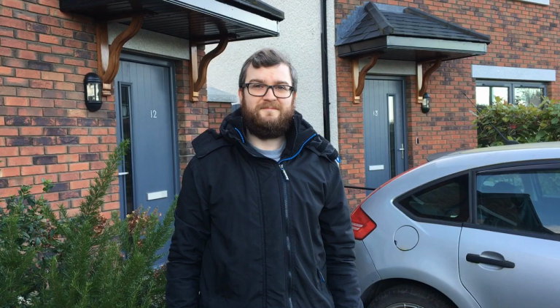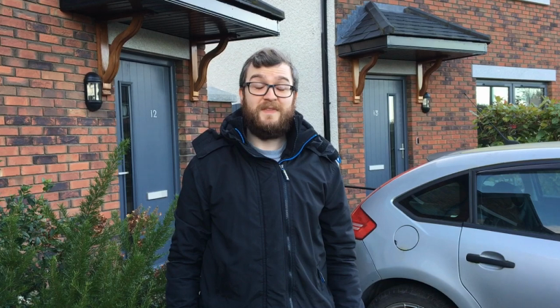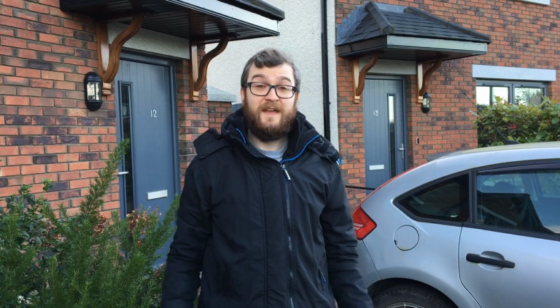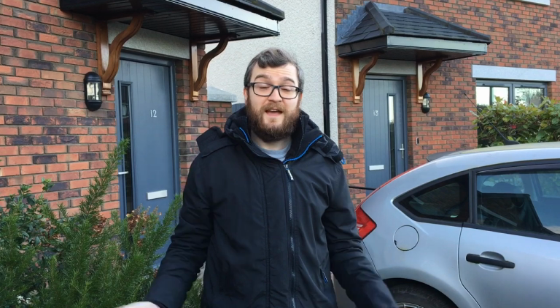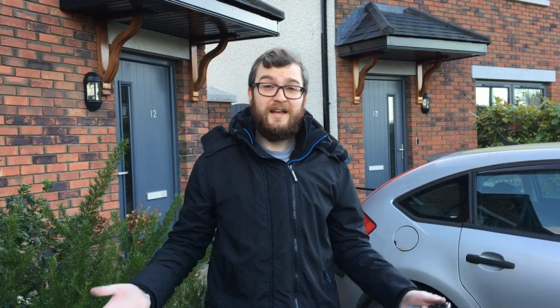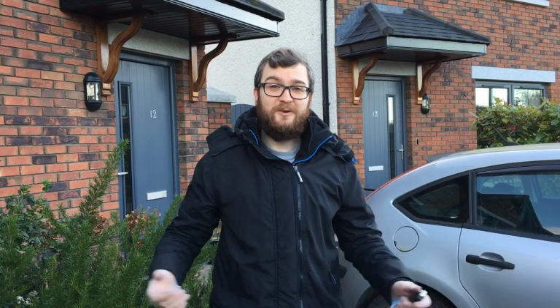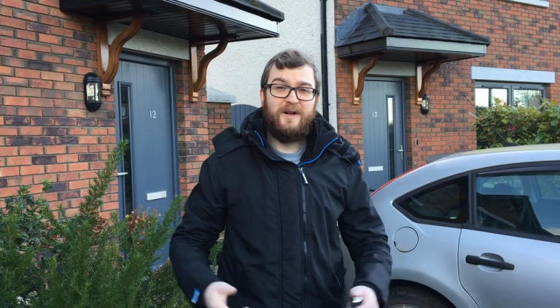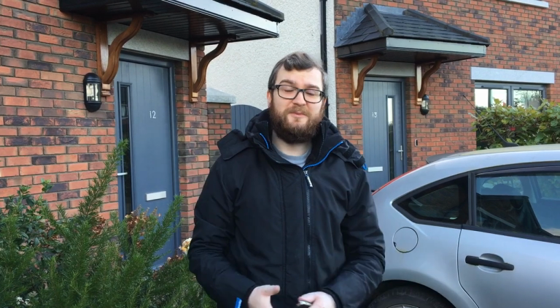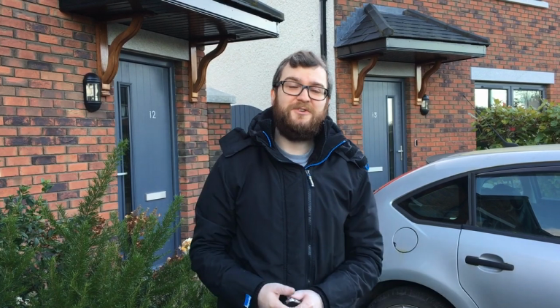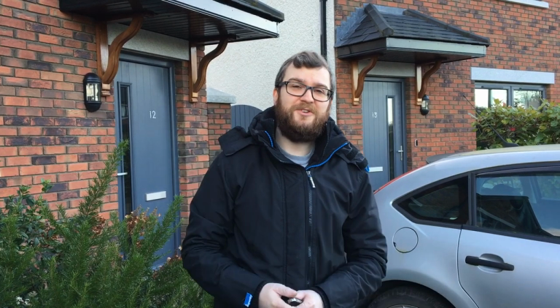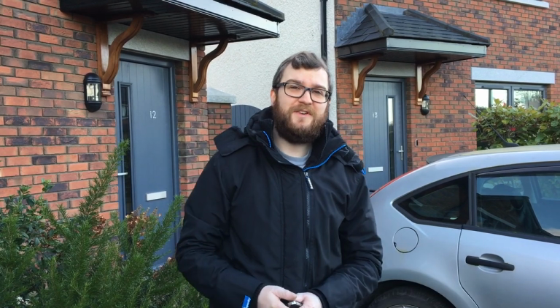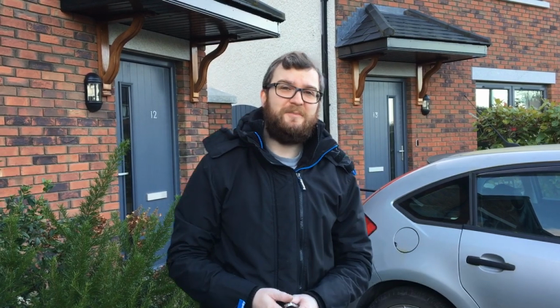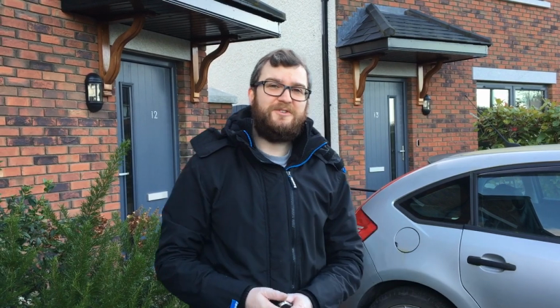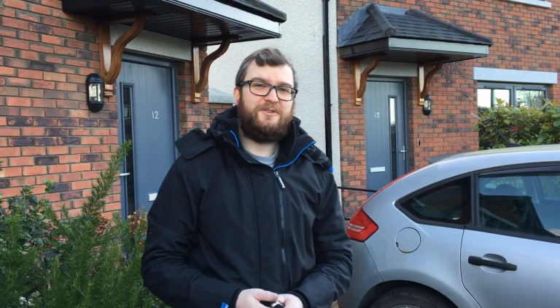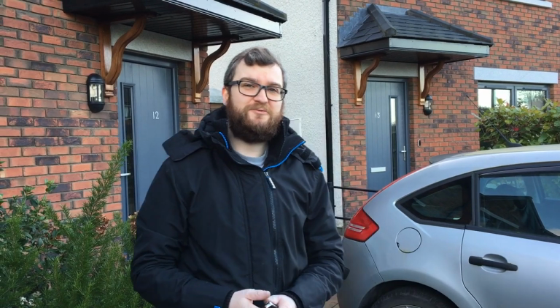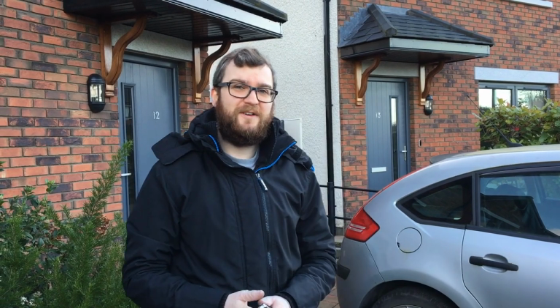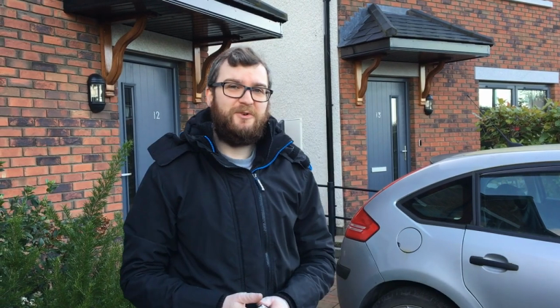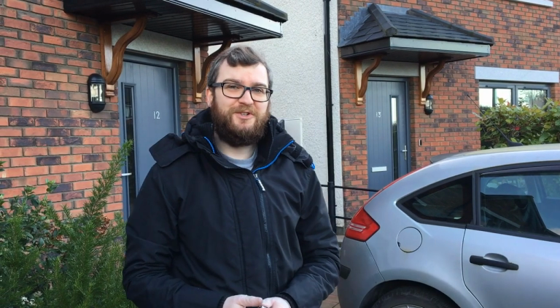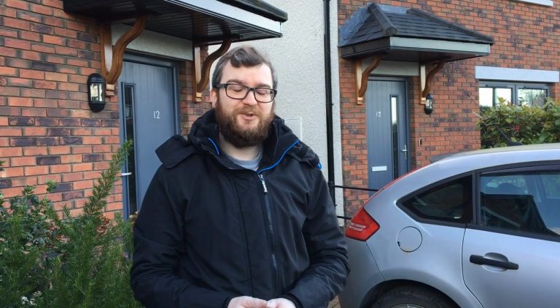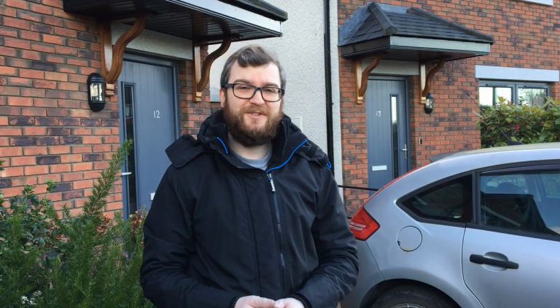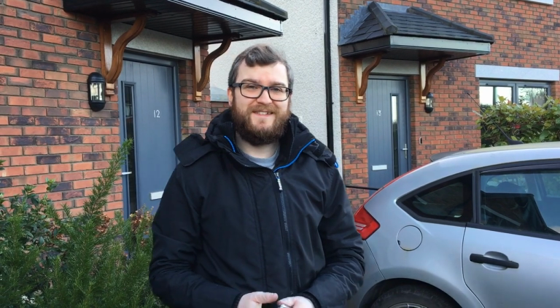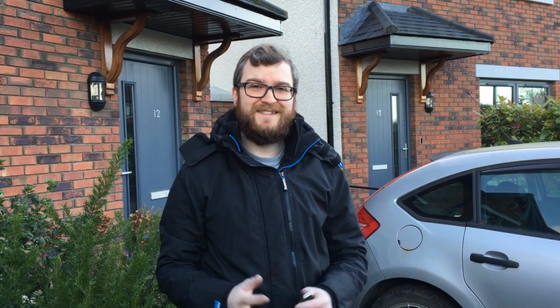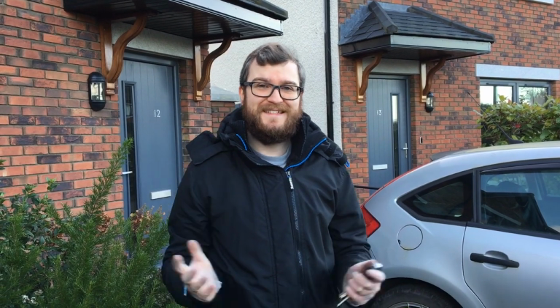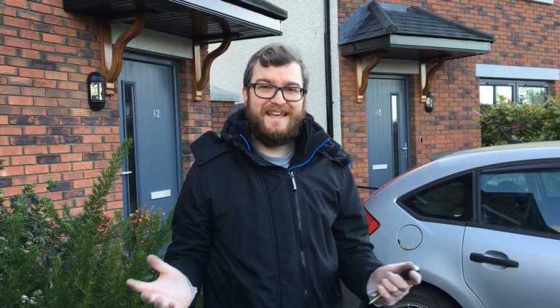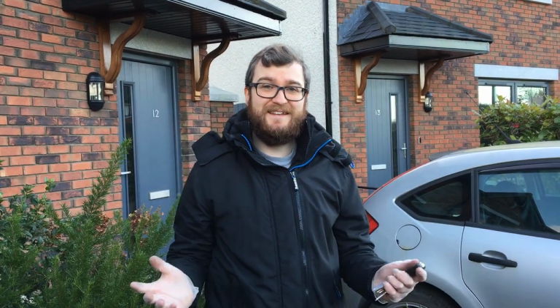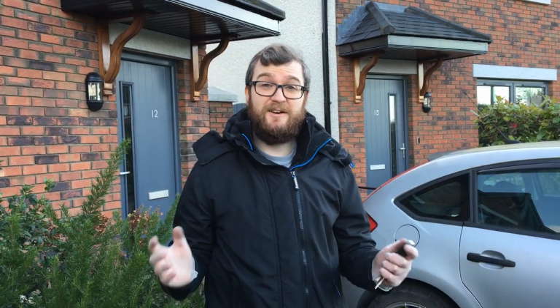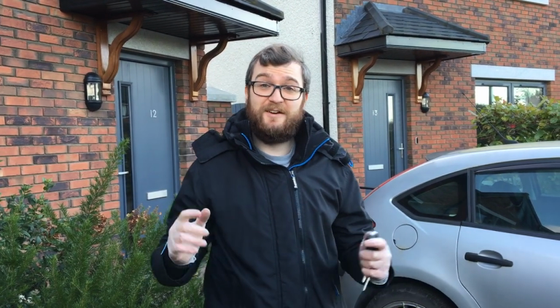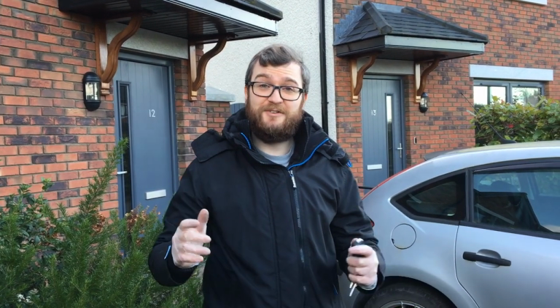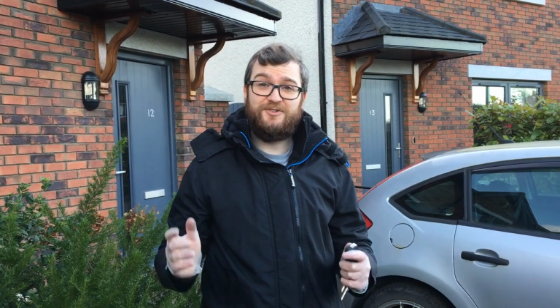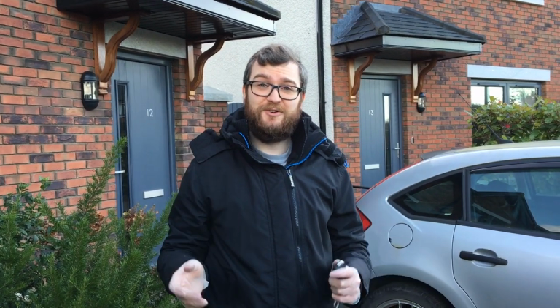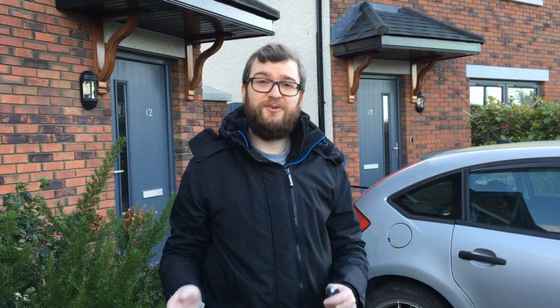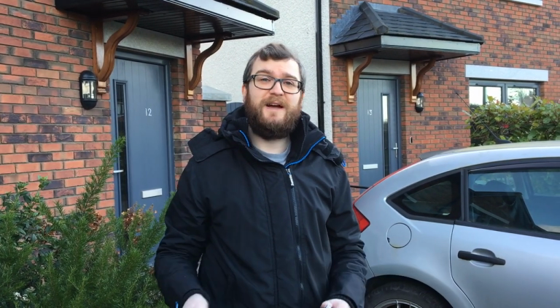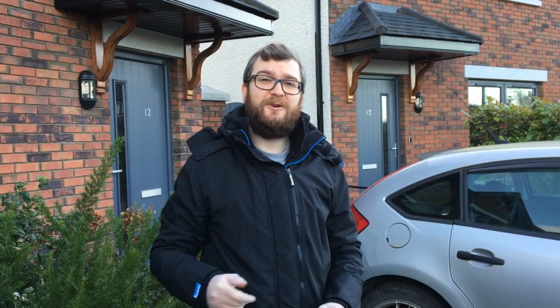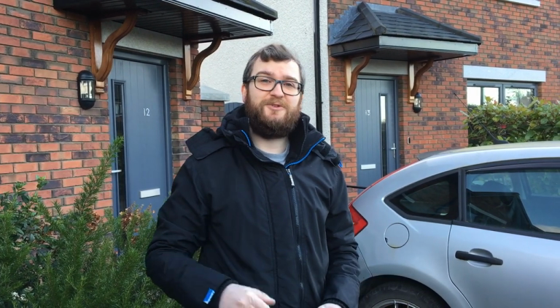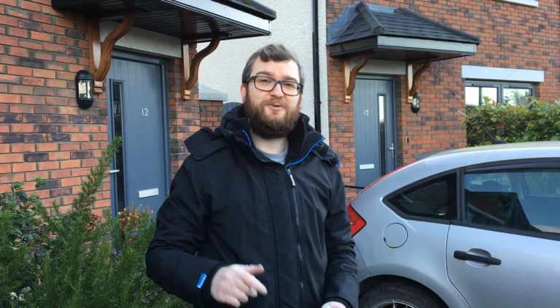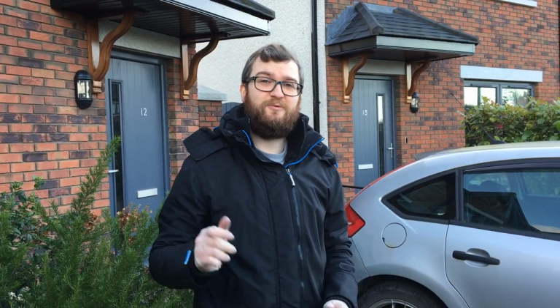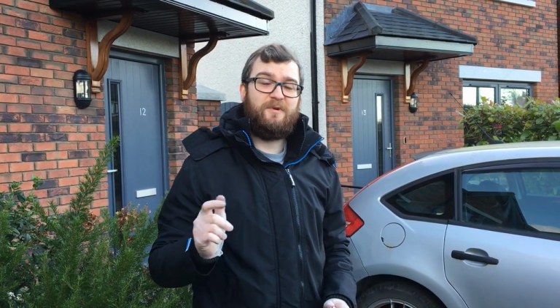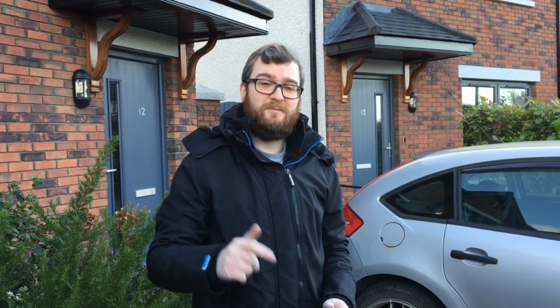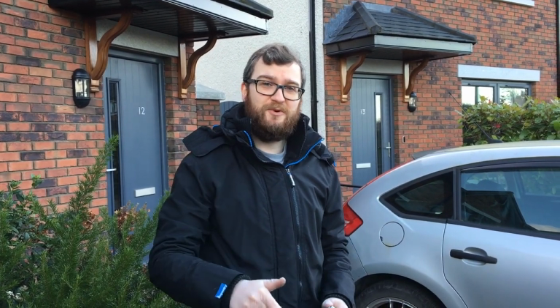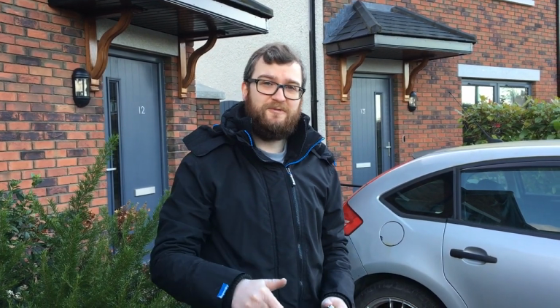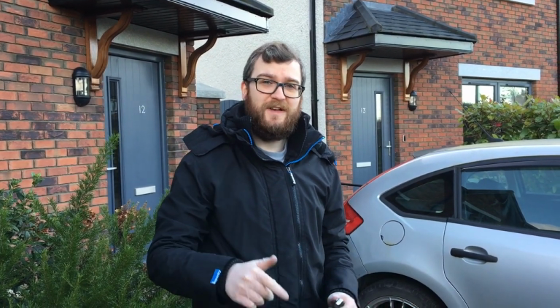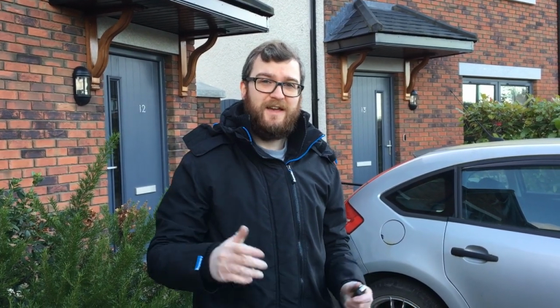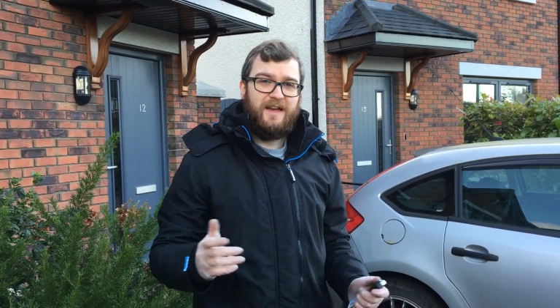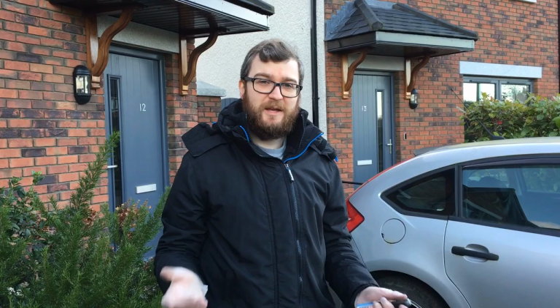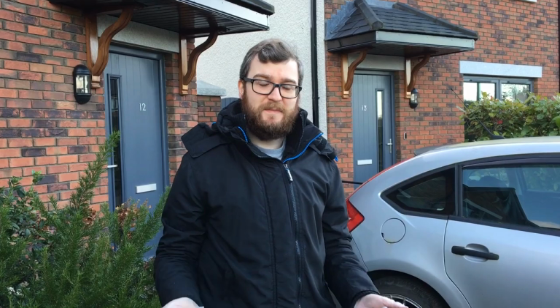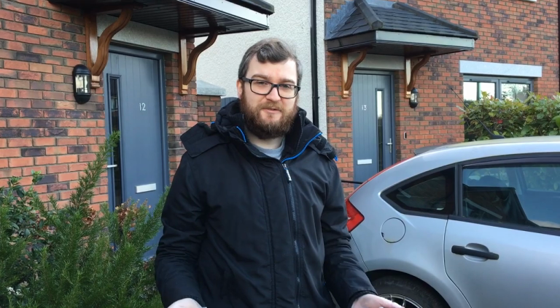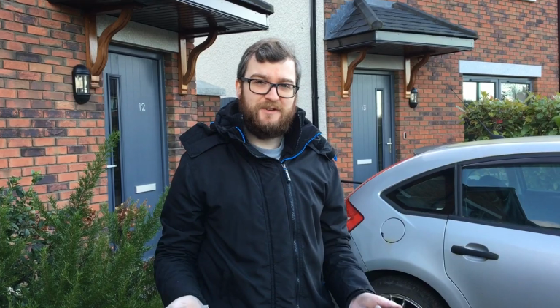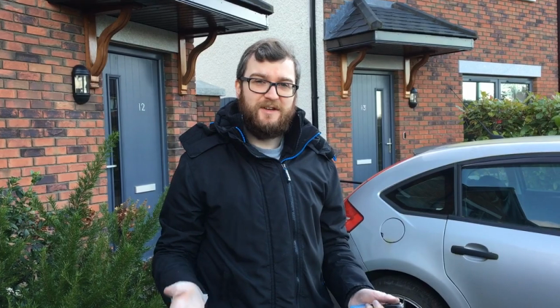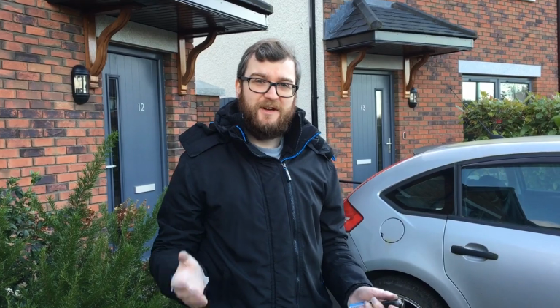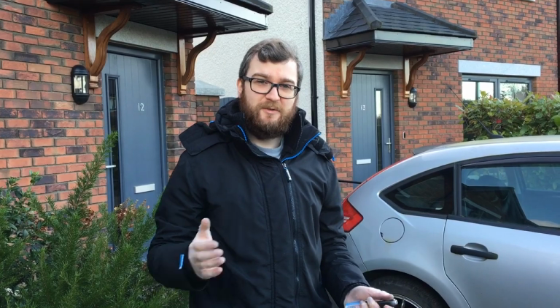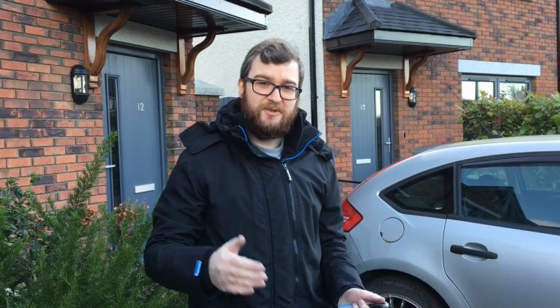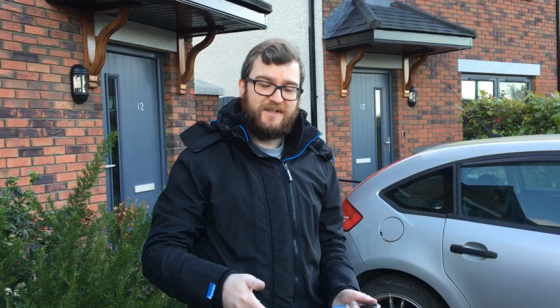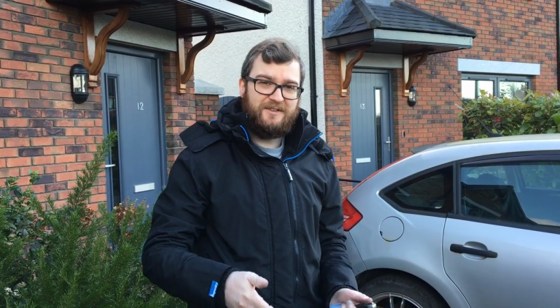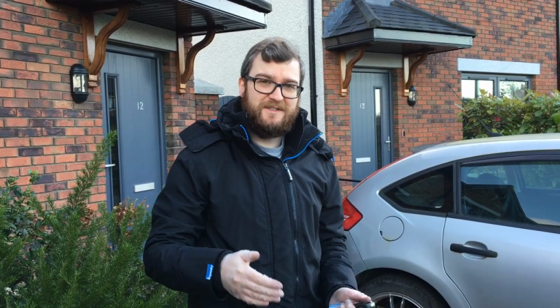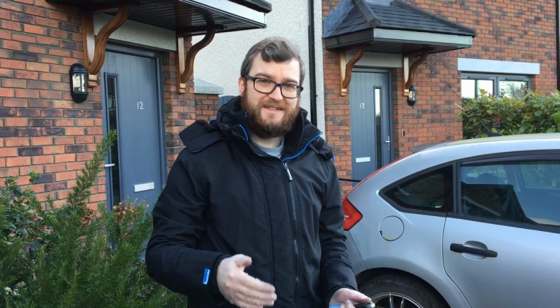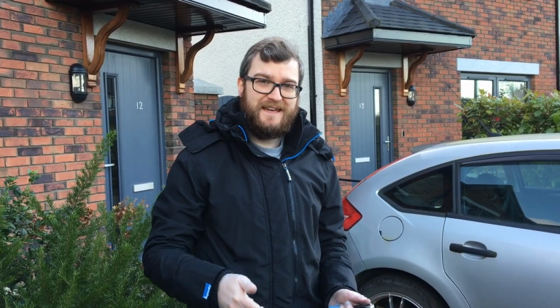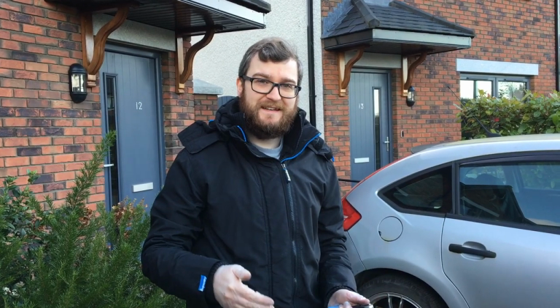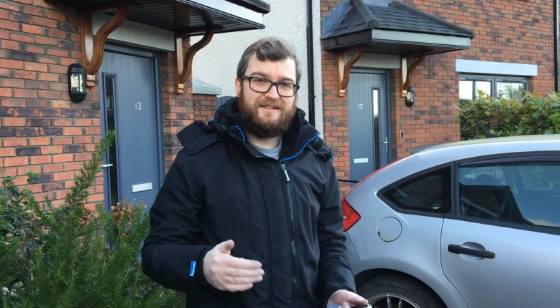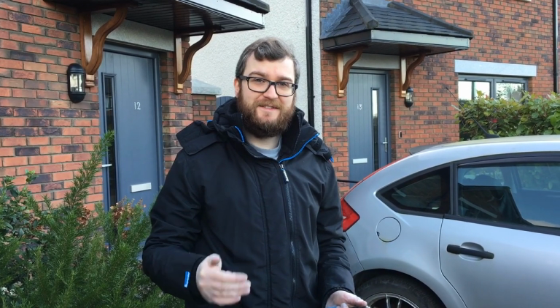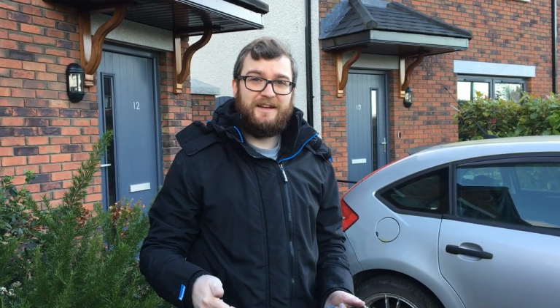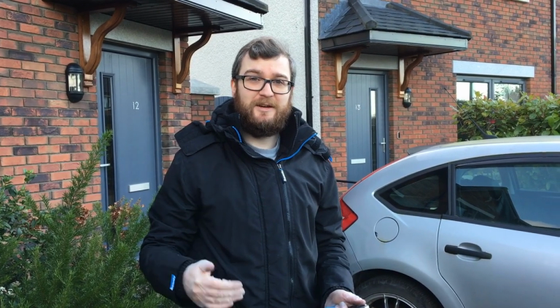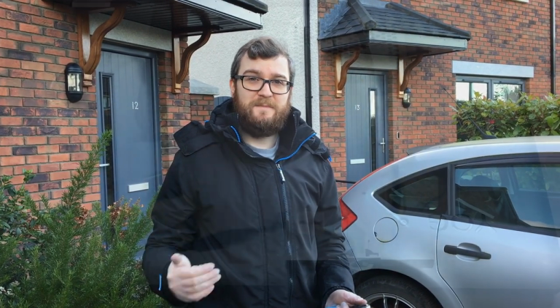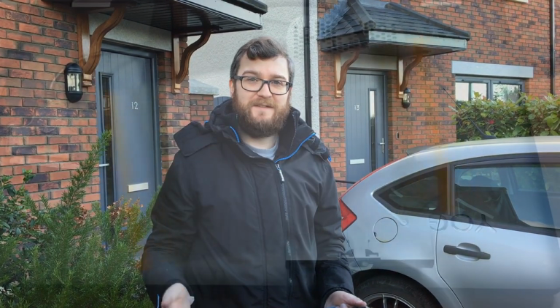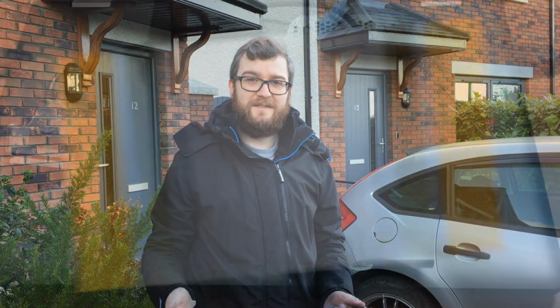Hello and welcome to another episode of Drive With Dudes. Today I'm going to show you how to remove a battery from a 2010 Seat Ibiza.